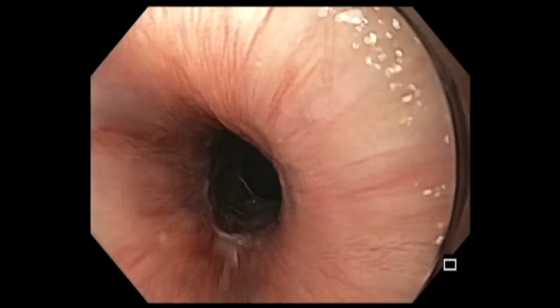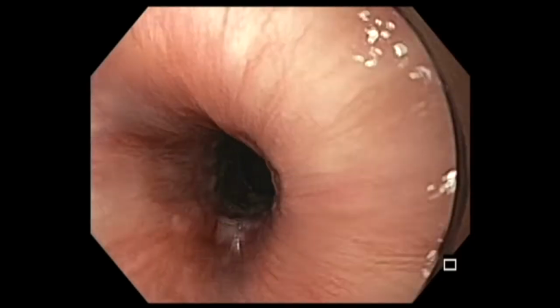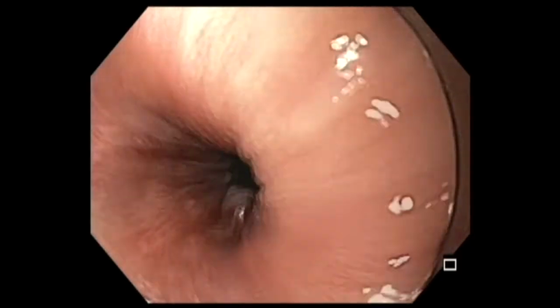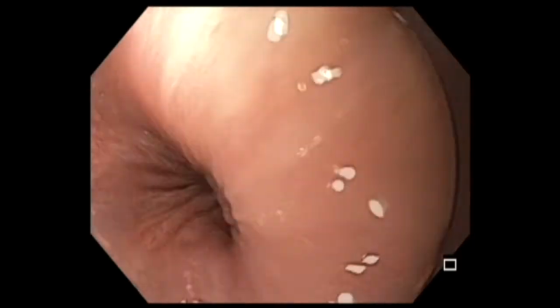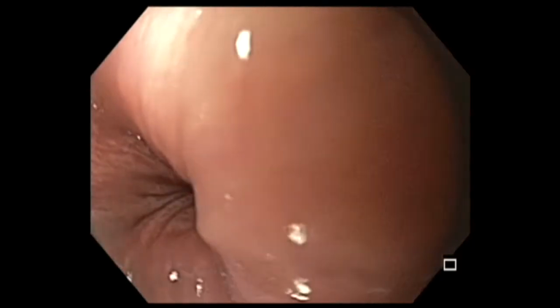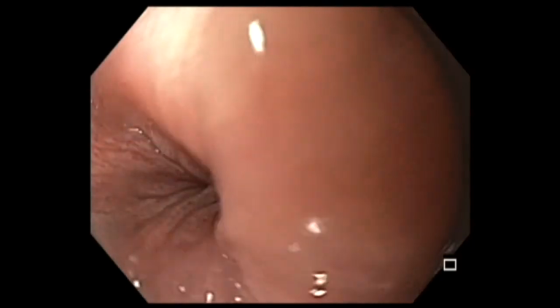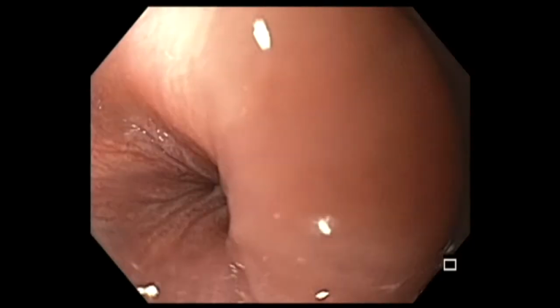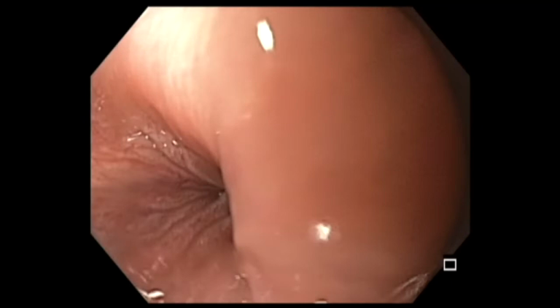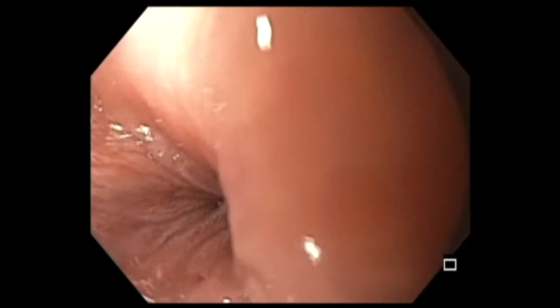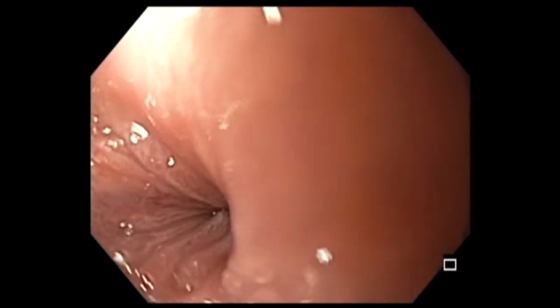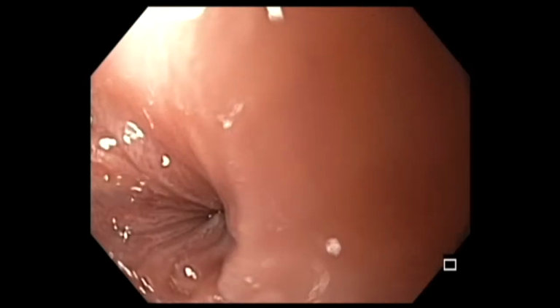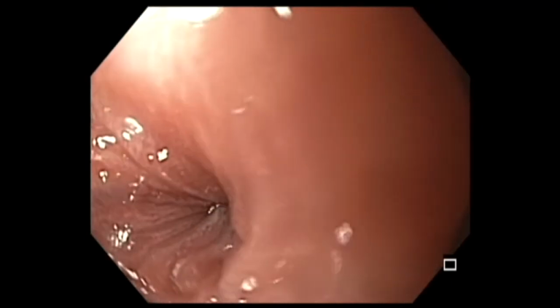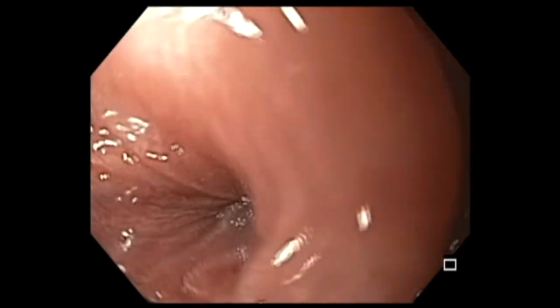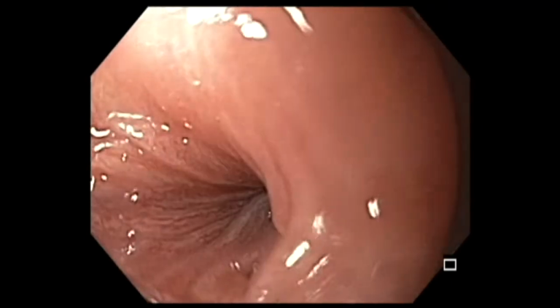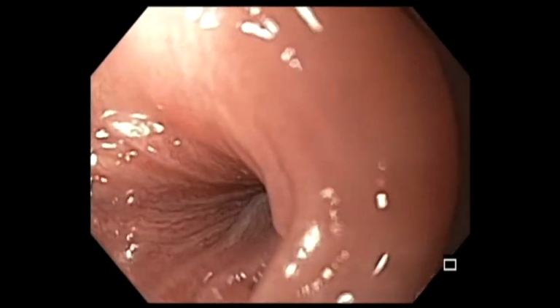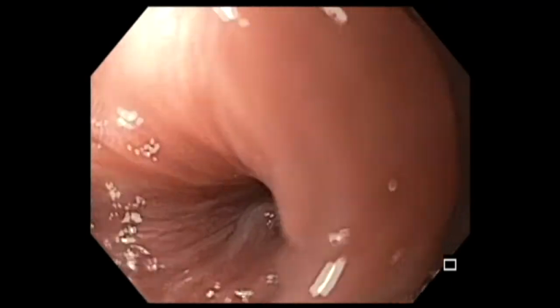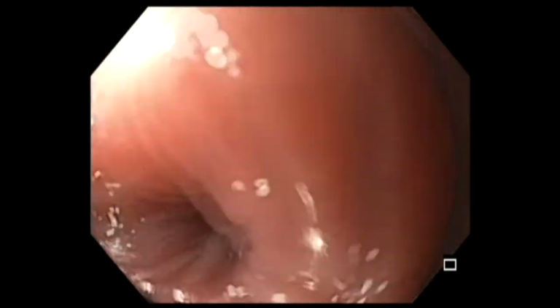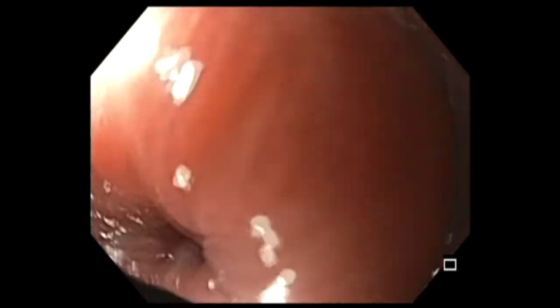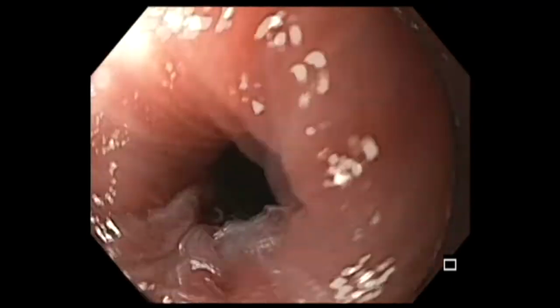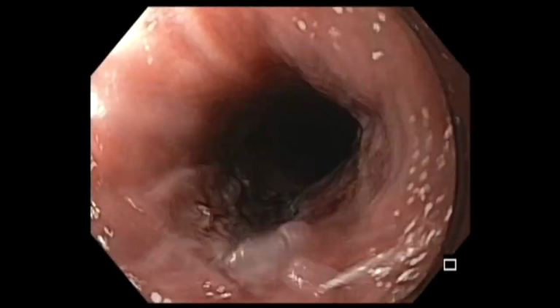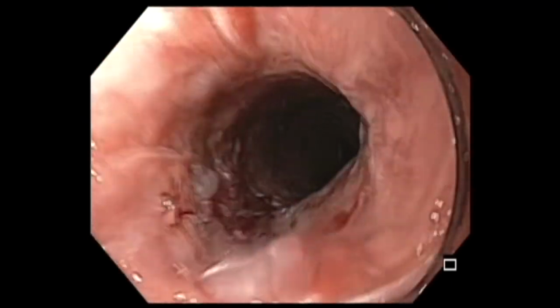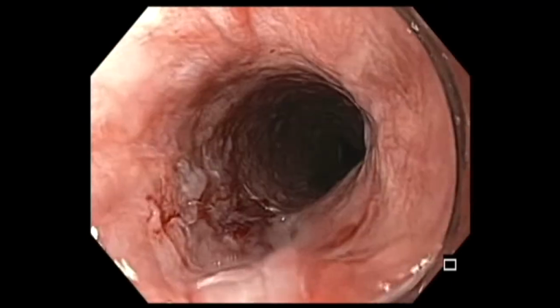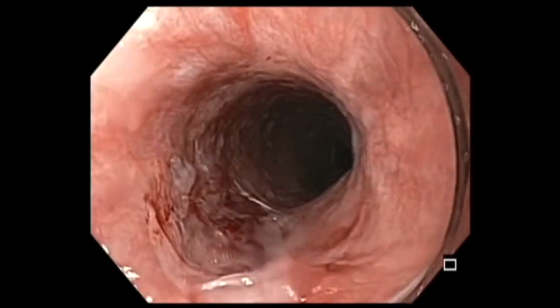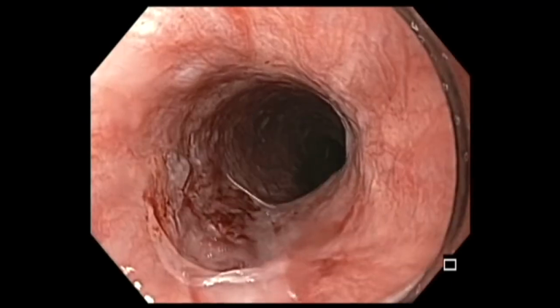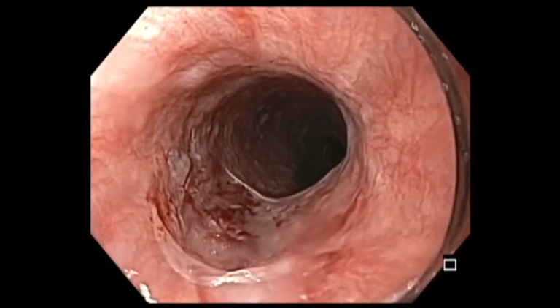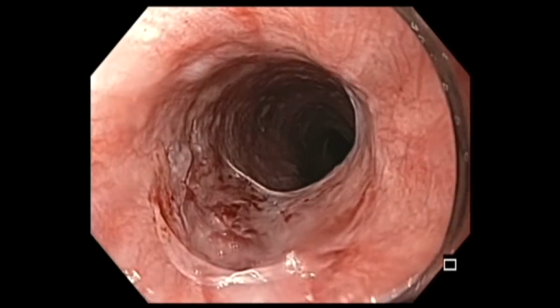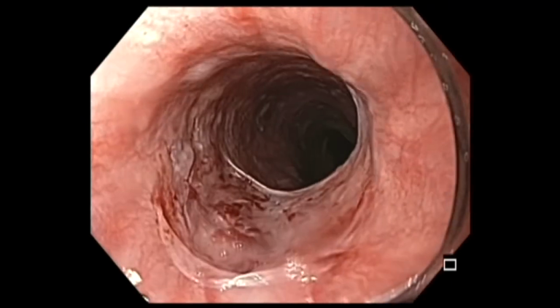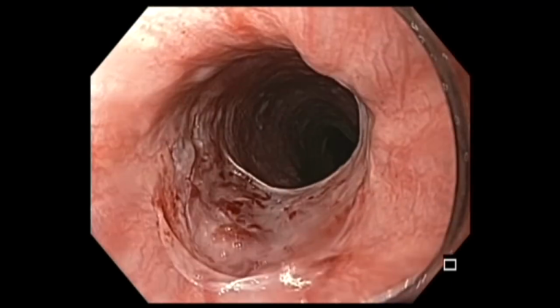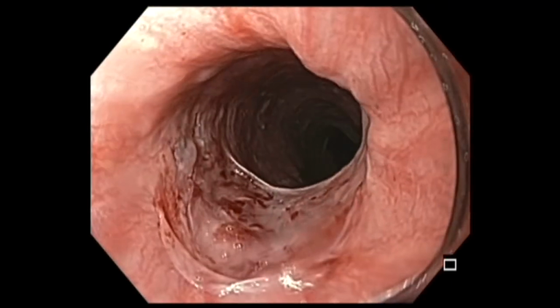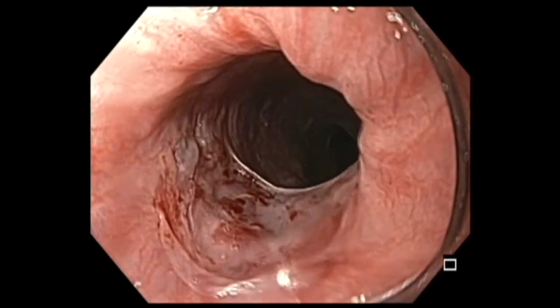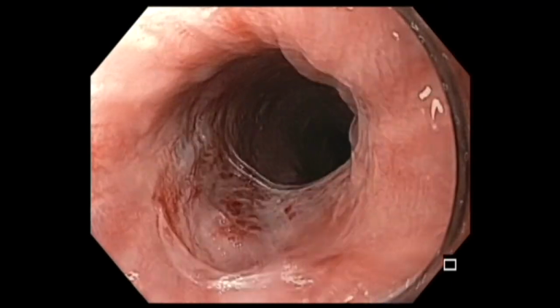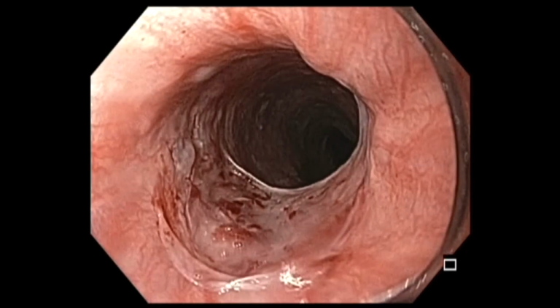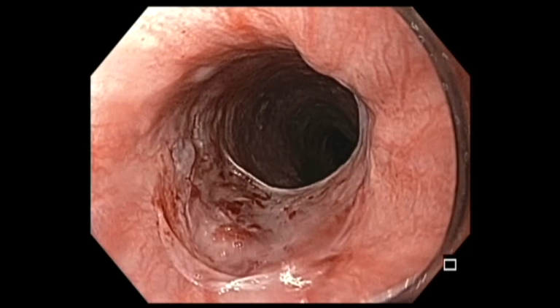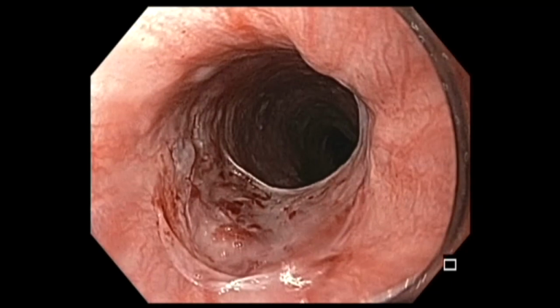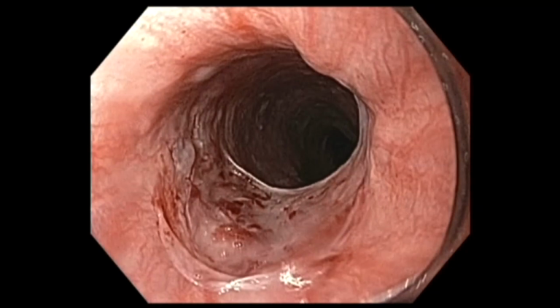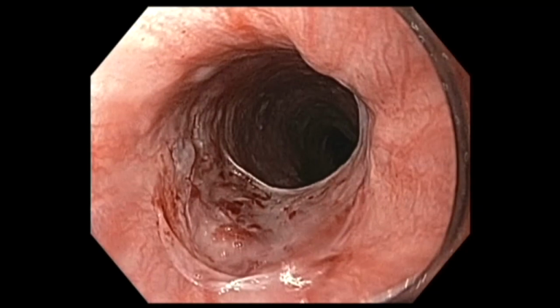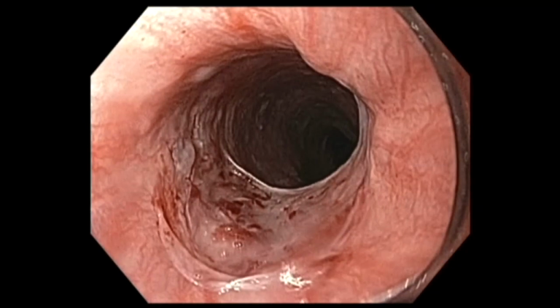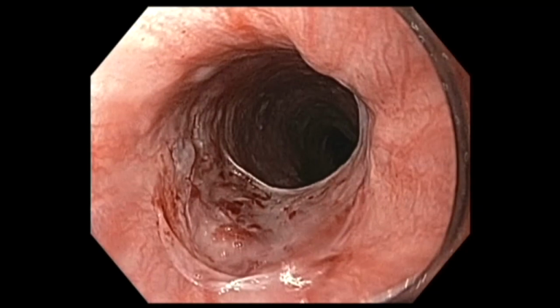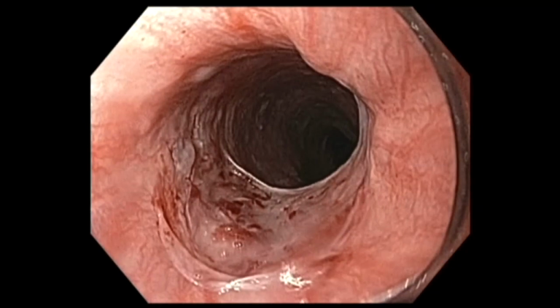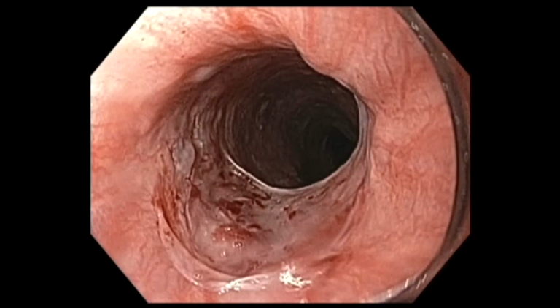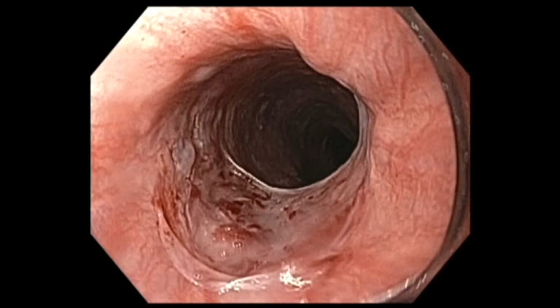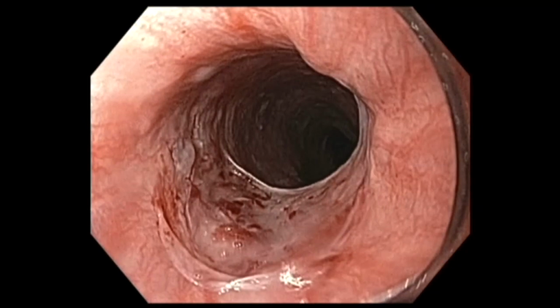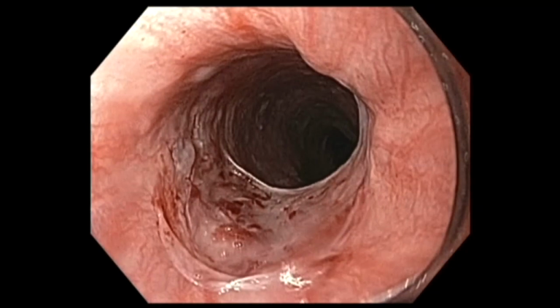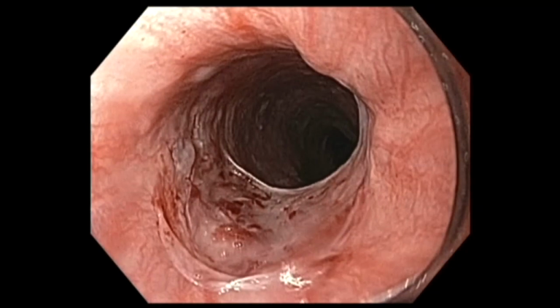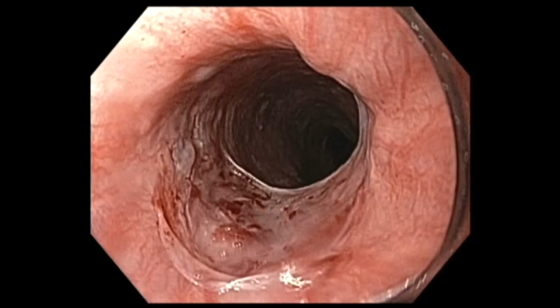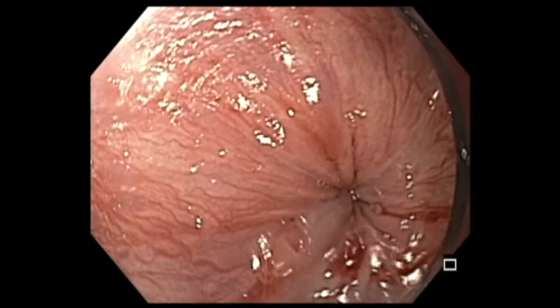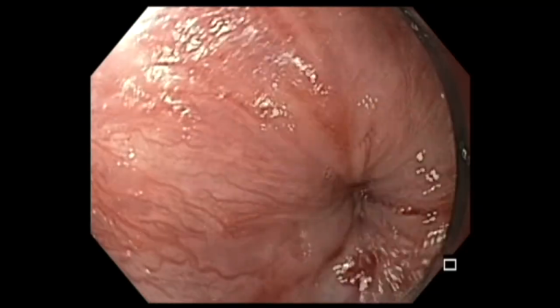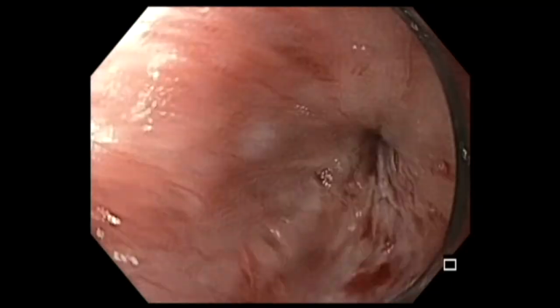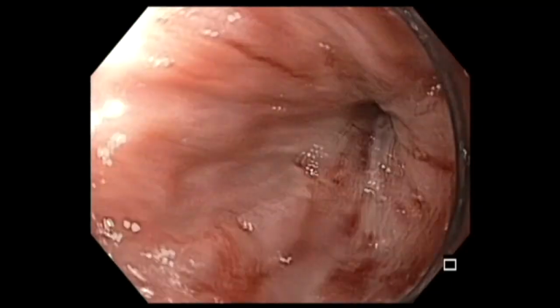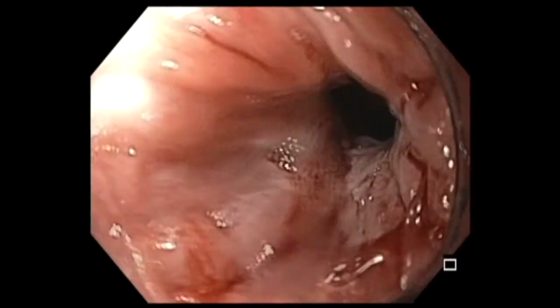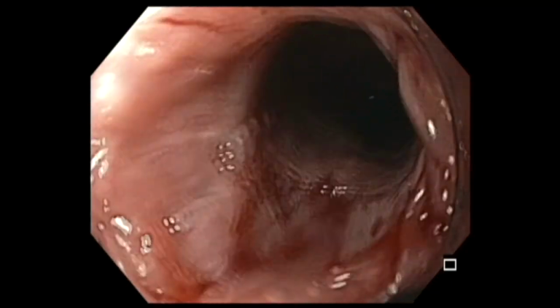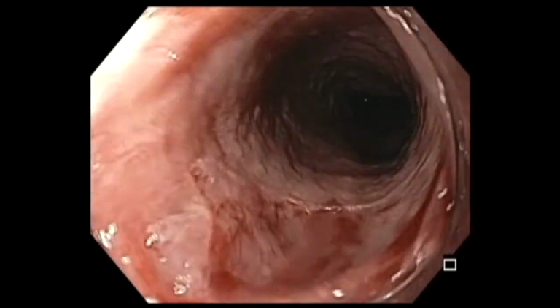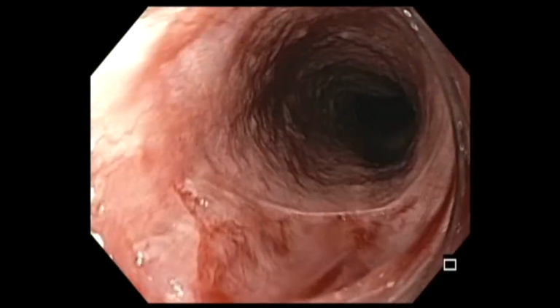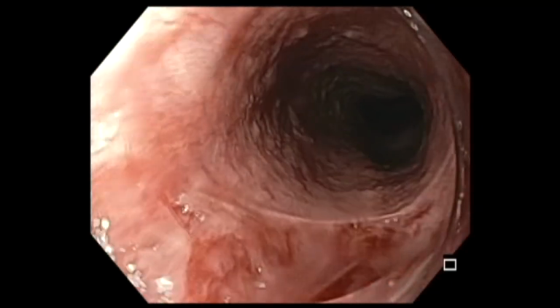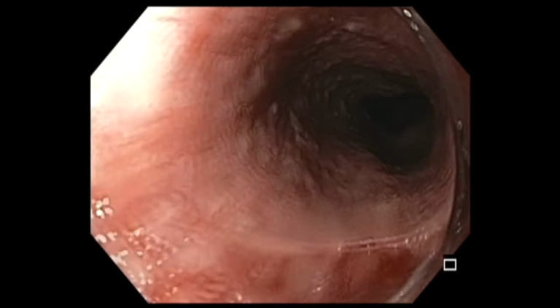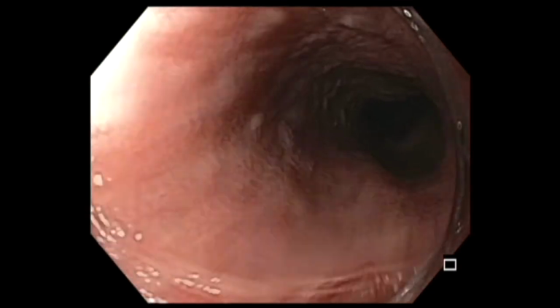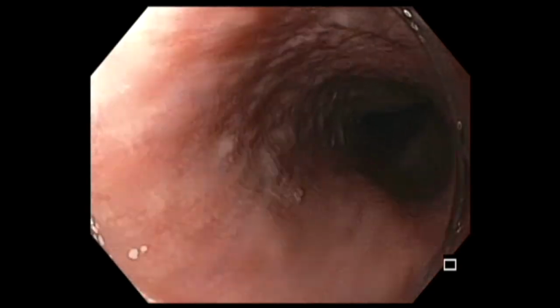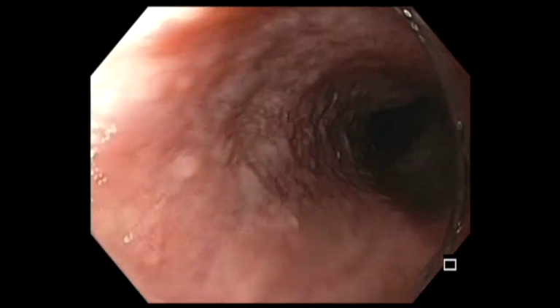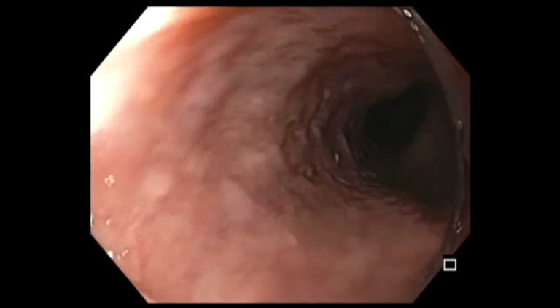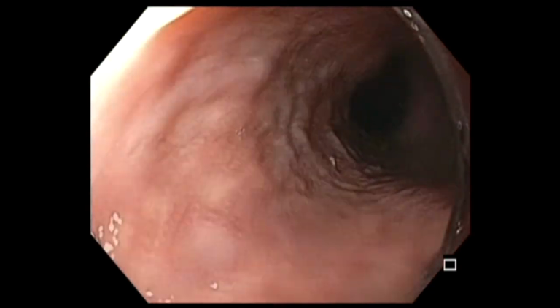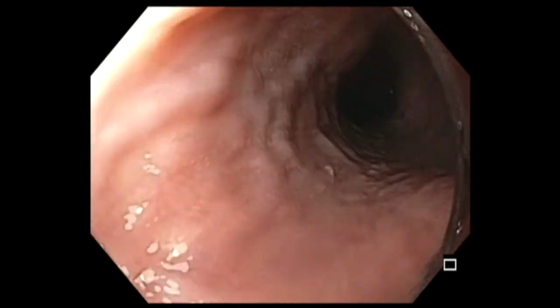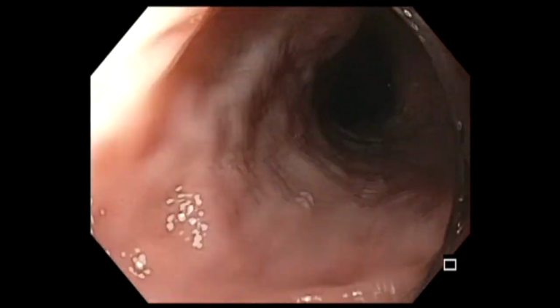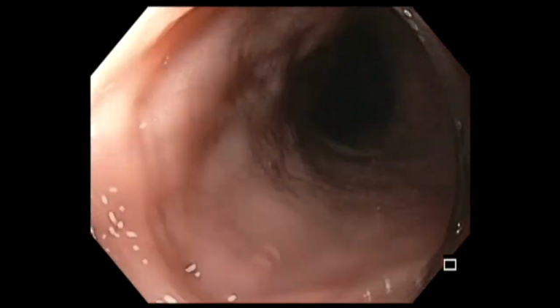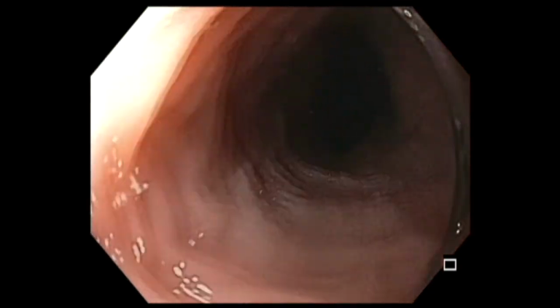Here is the disrupted post-cricoid esophageal web. Thank you.